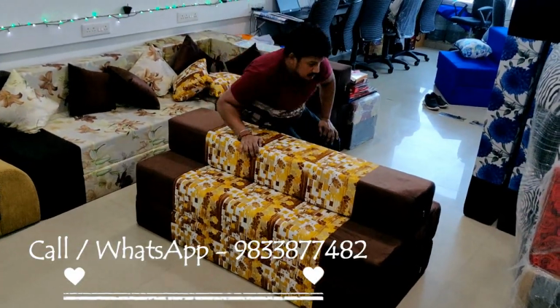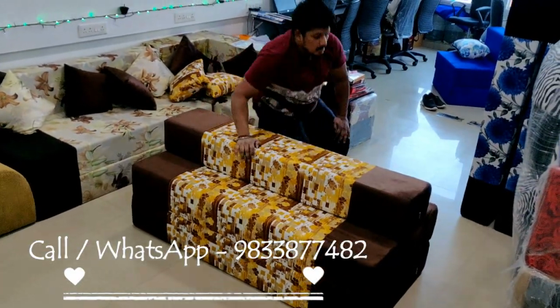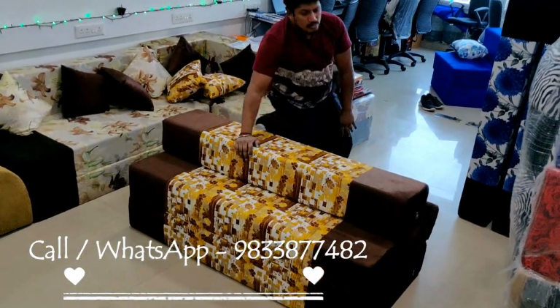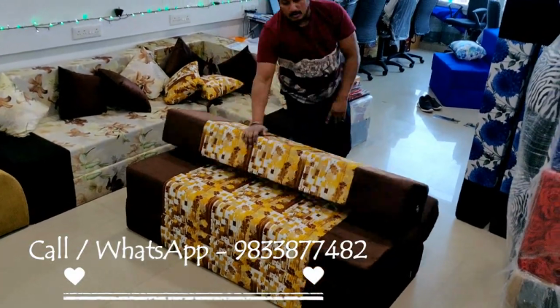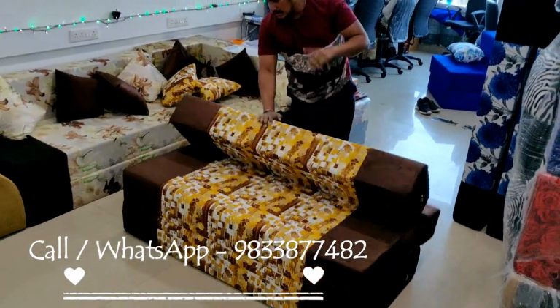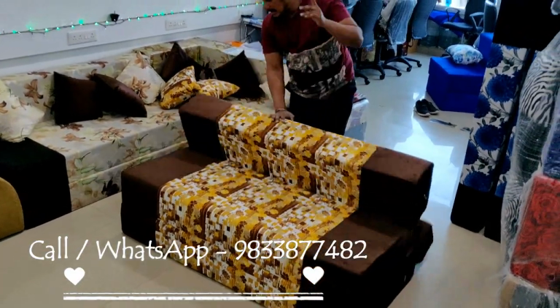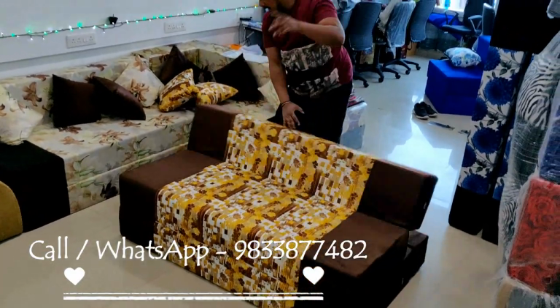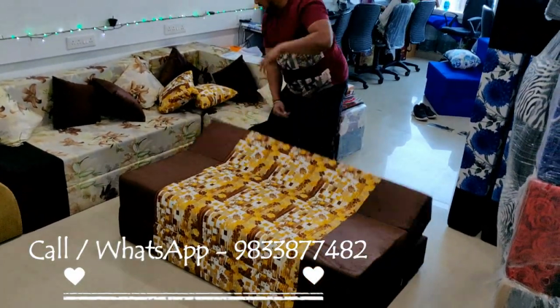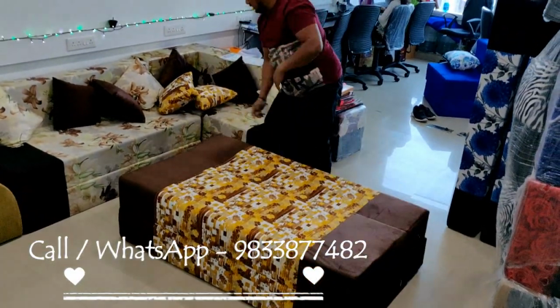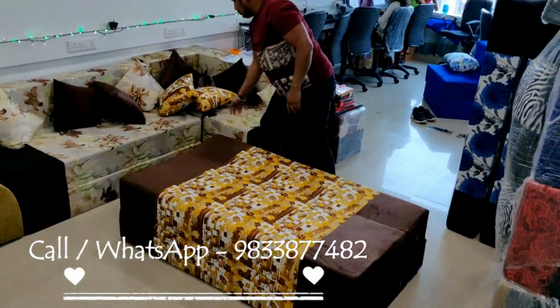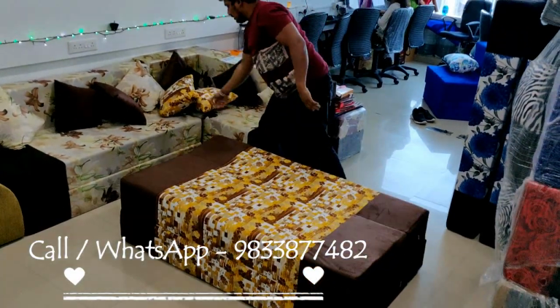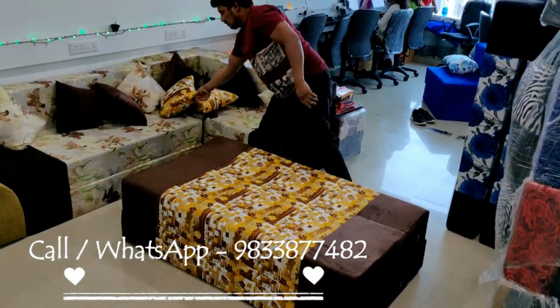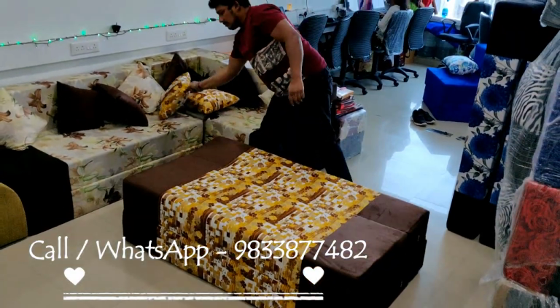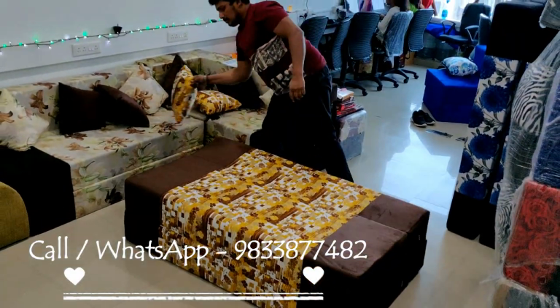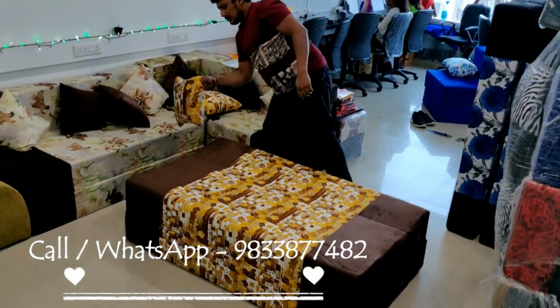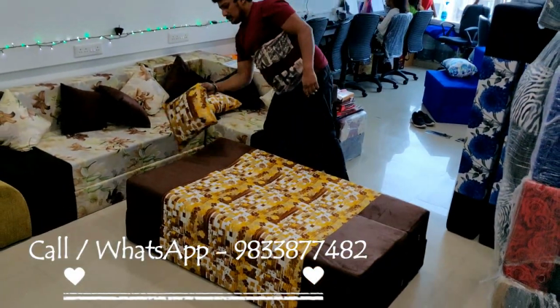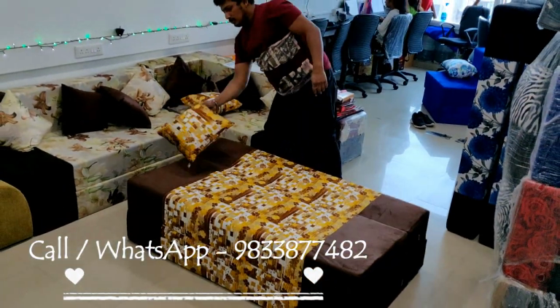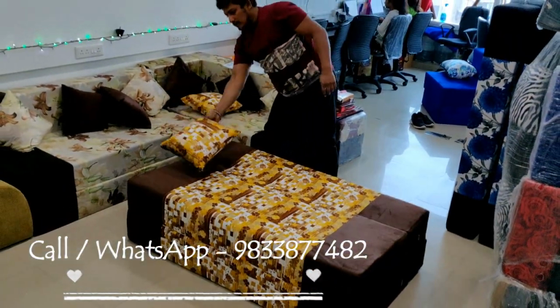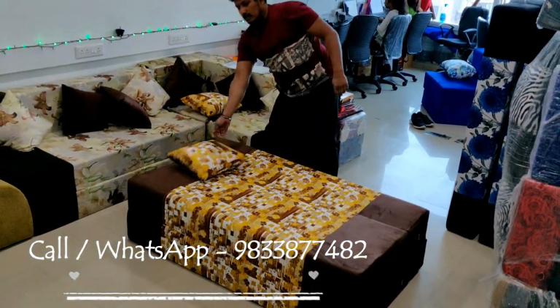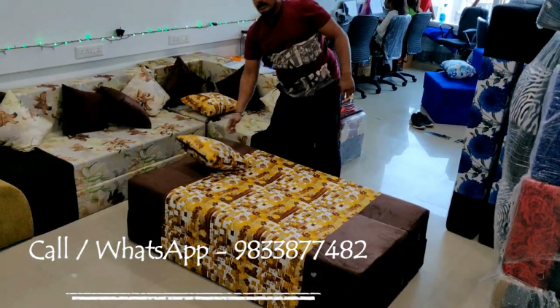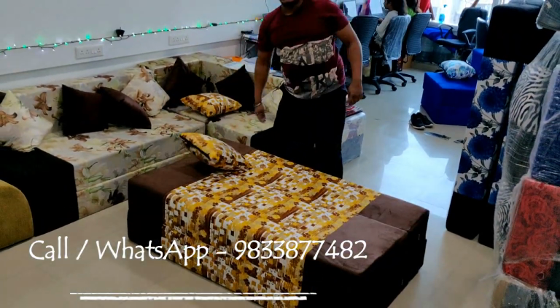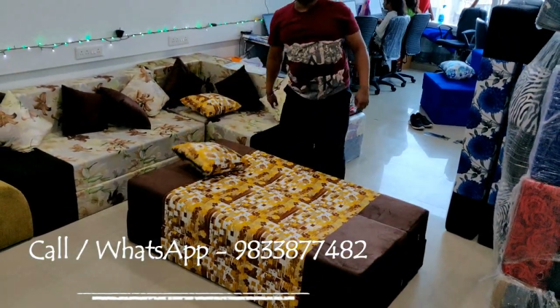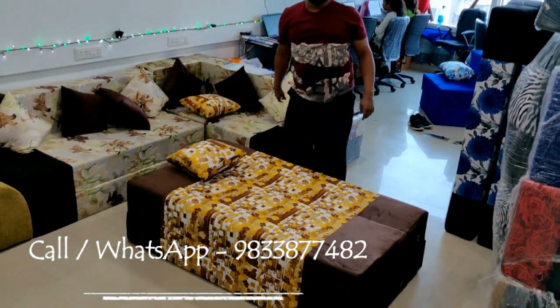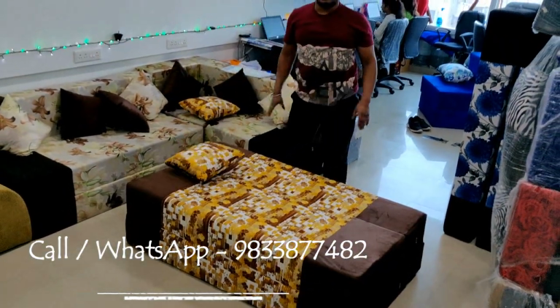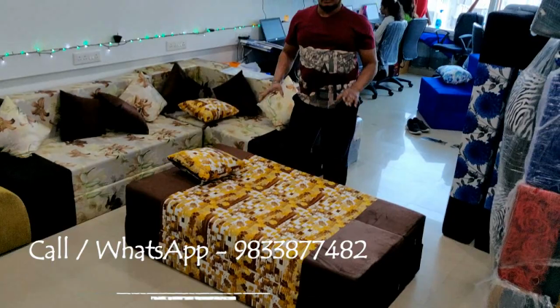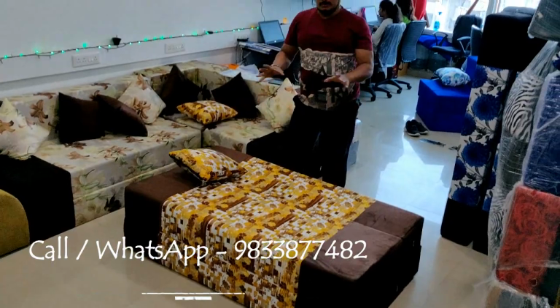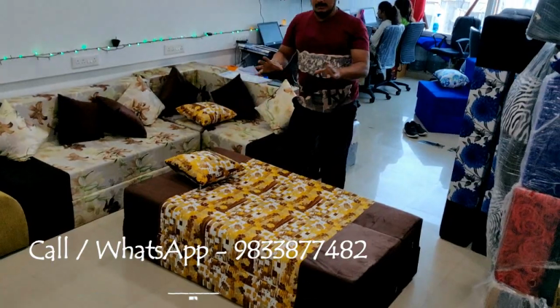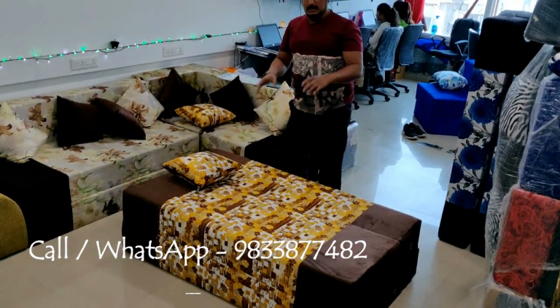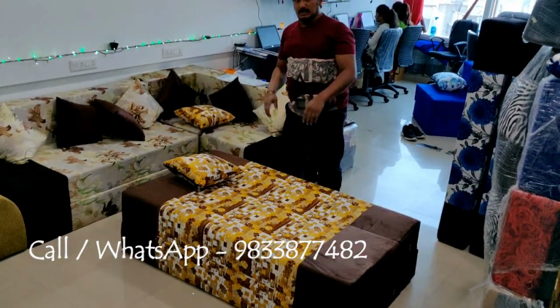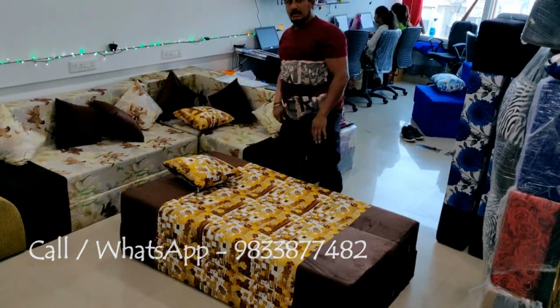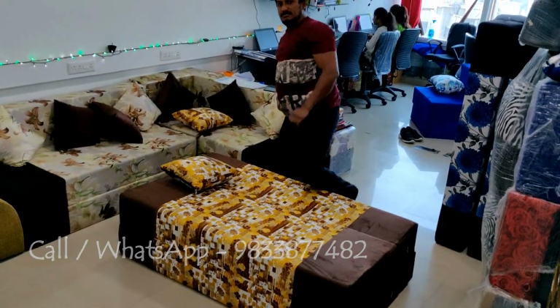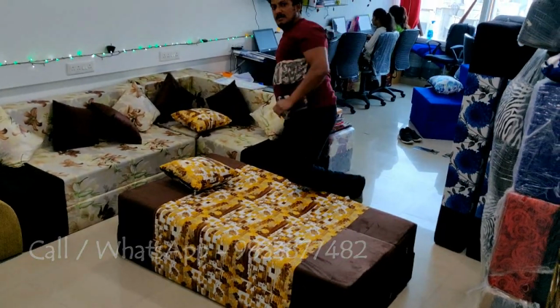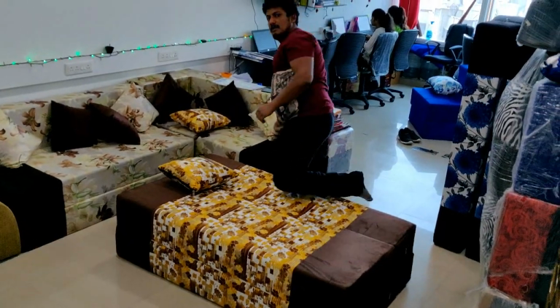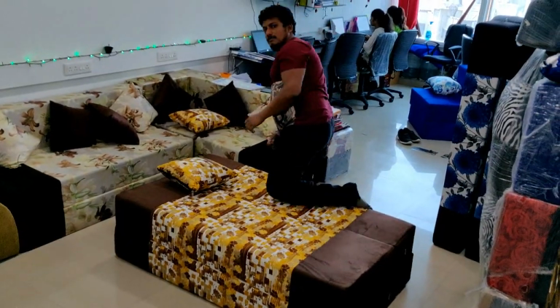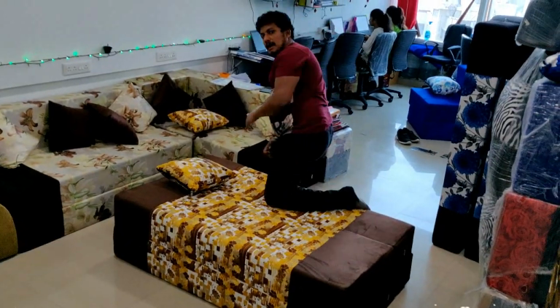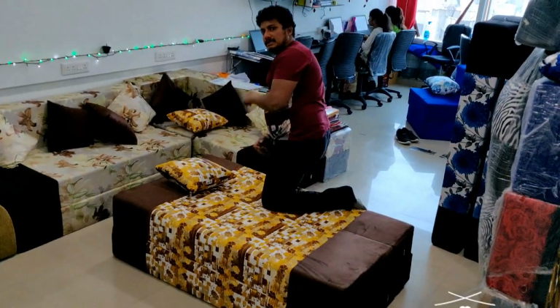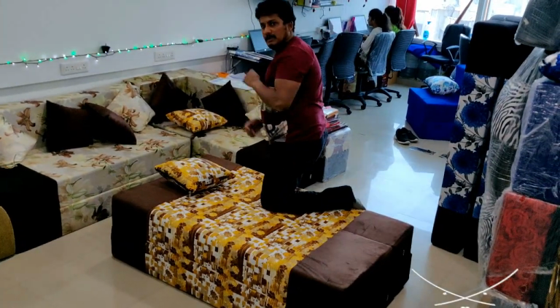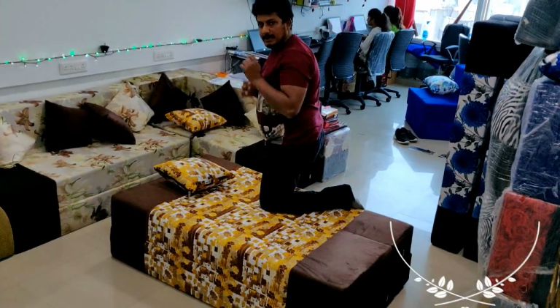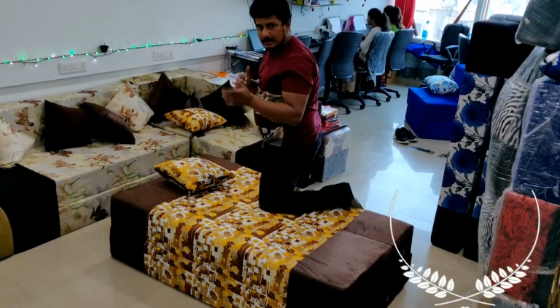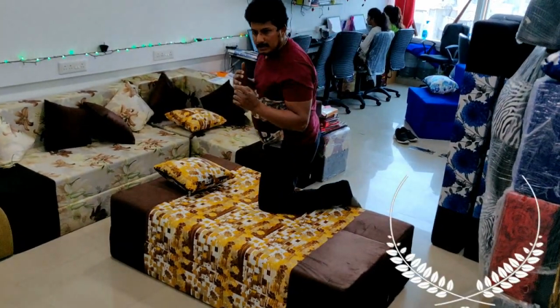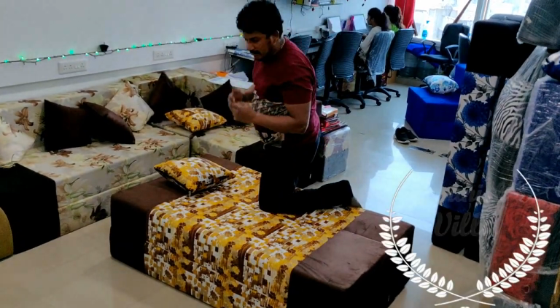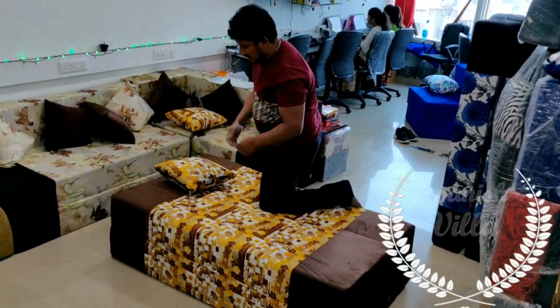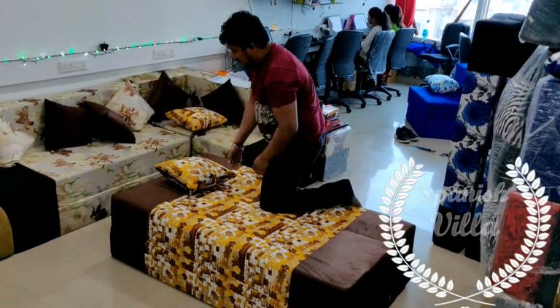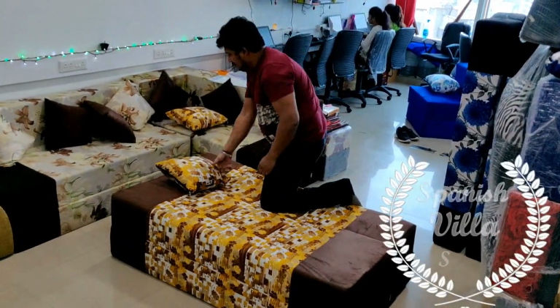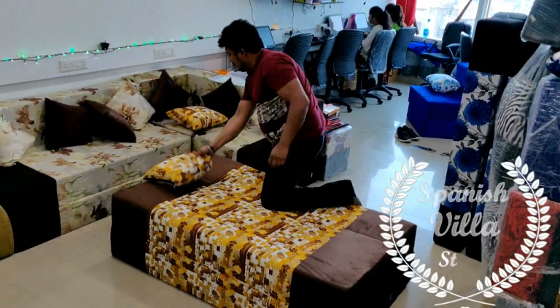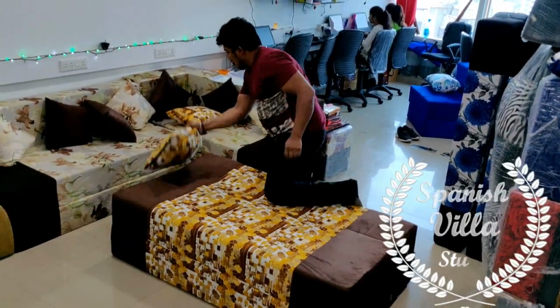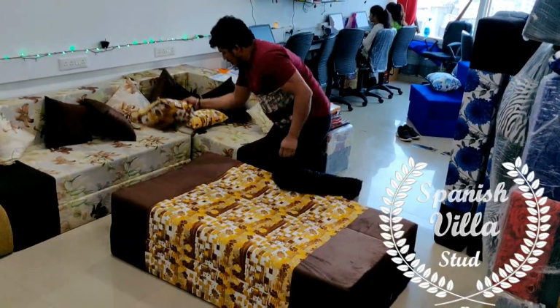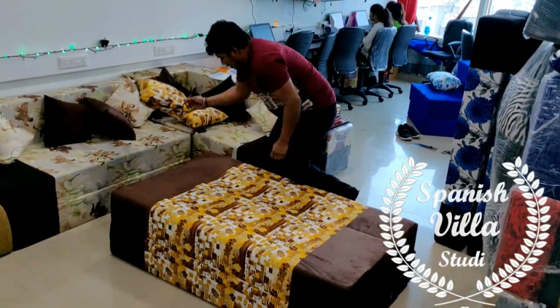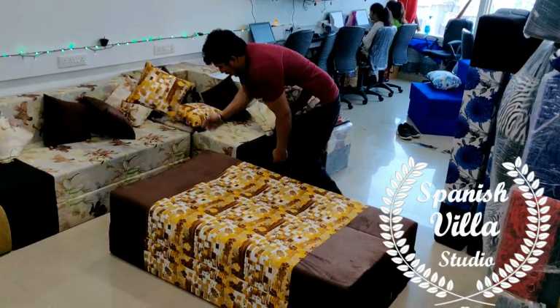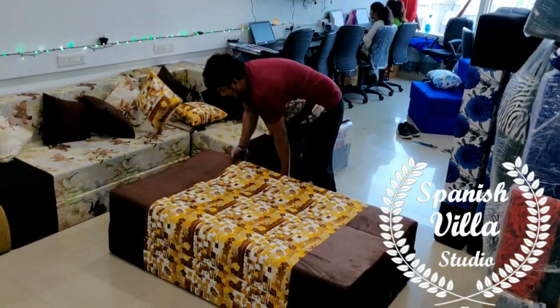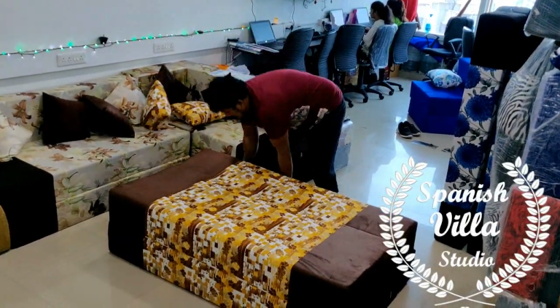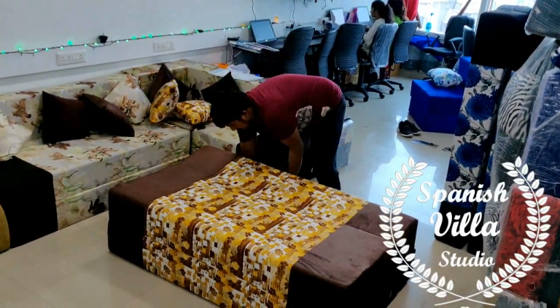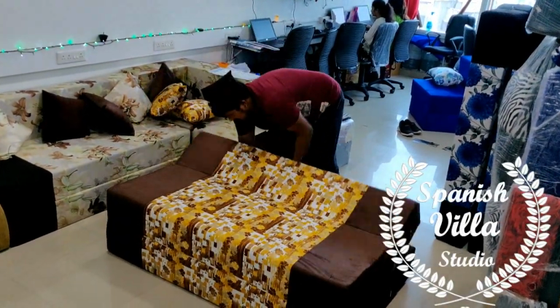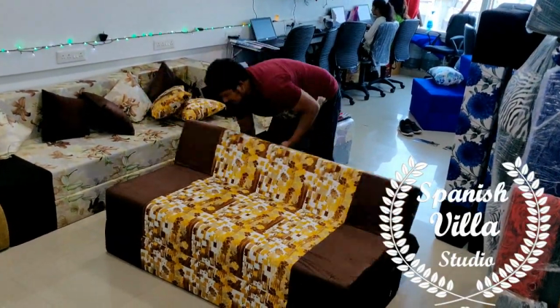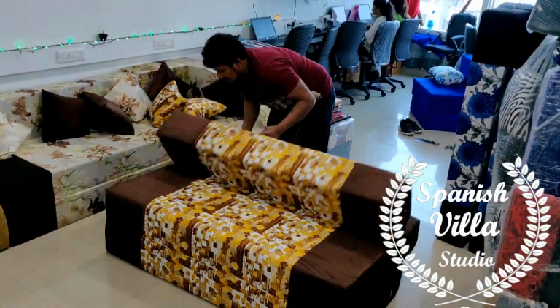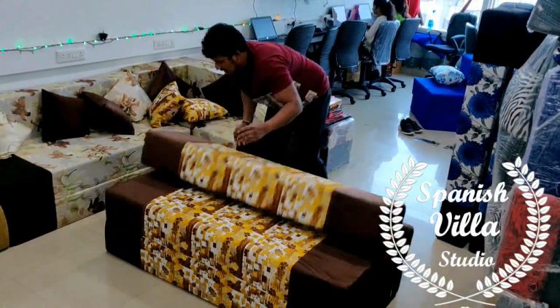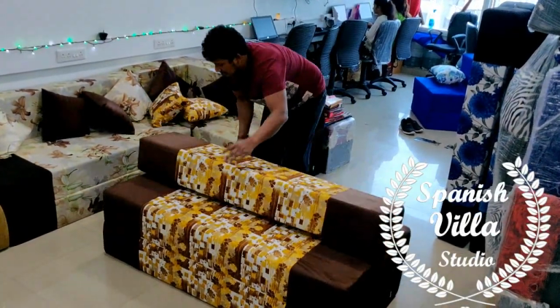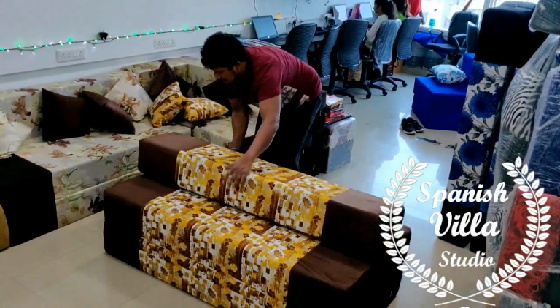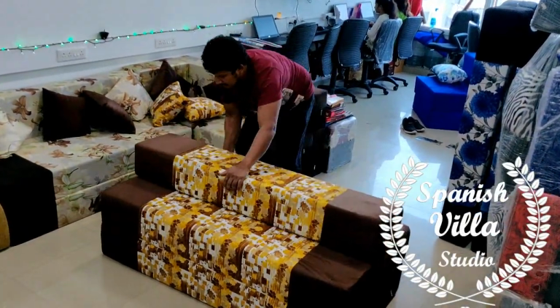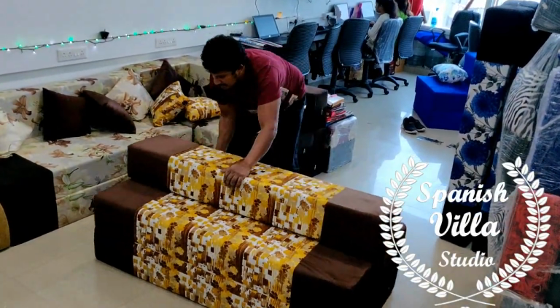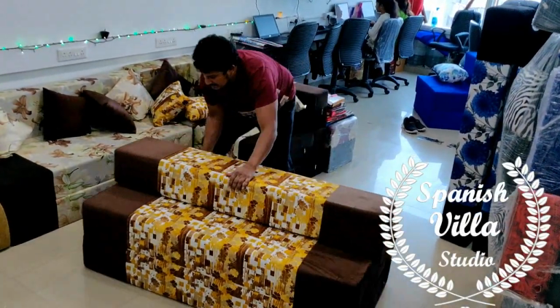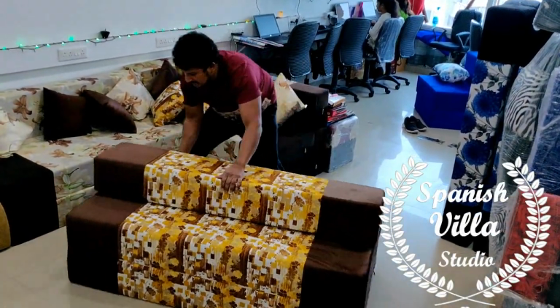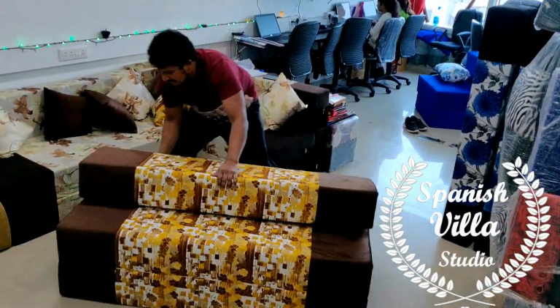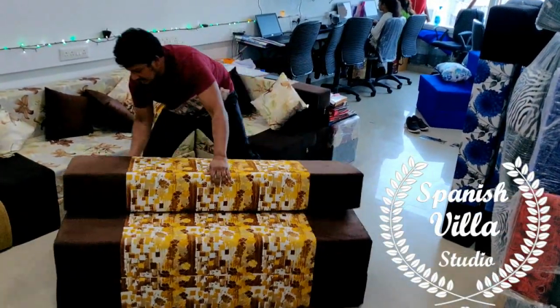If you don't need to open the sofa, this much space is enough. That is the best advantage of this sofa bed.